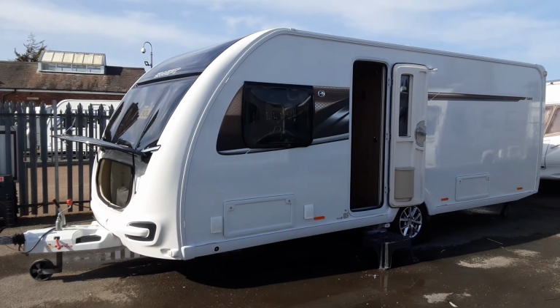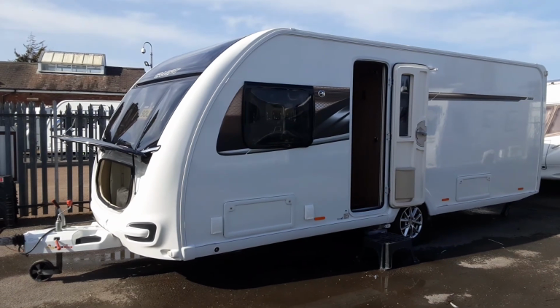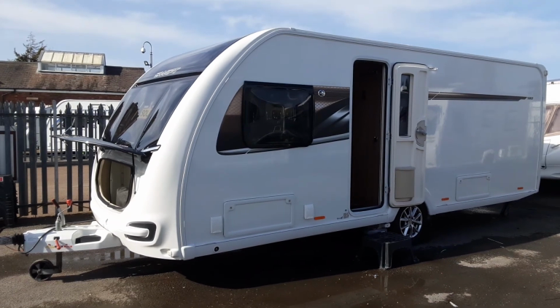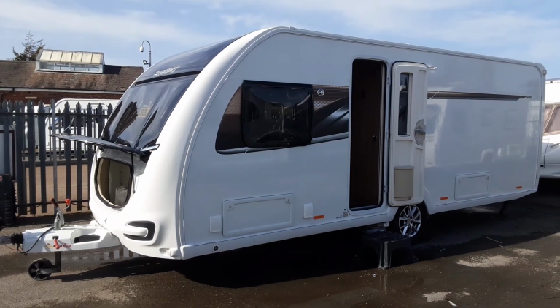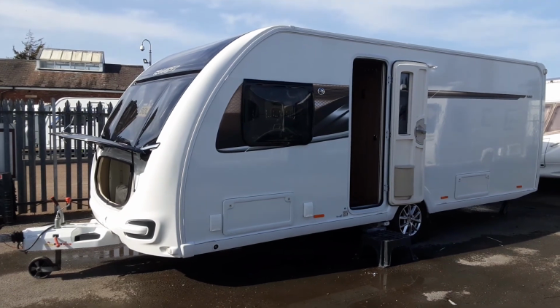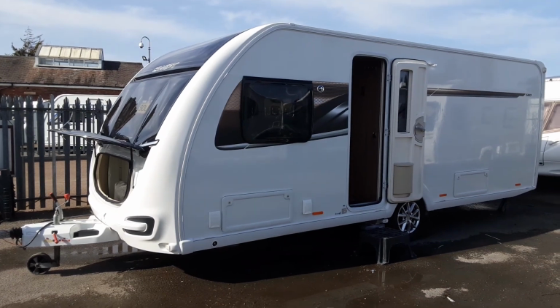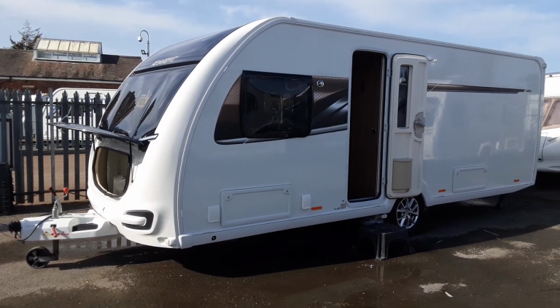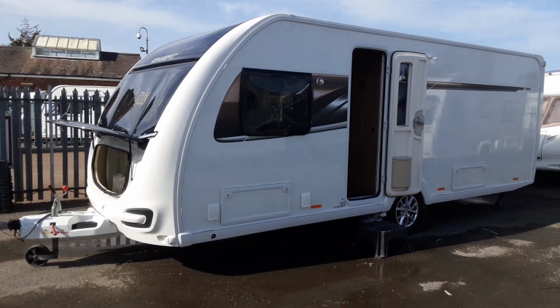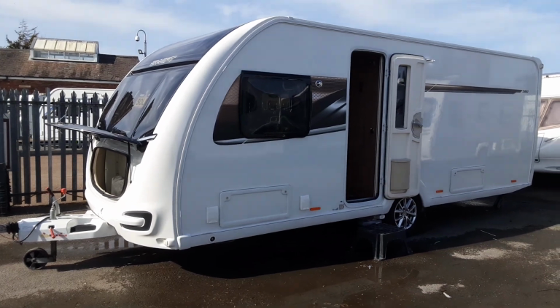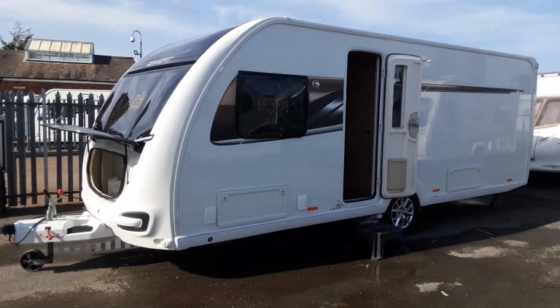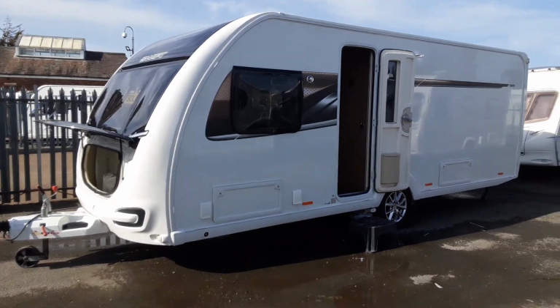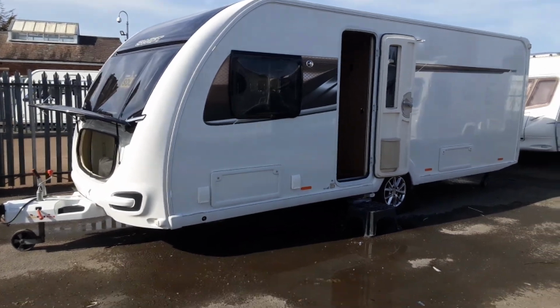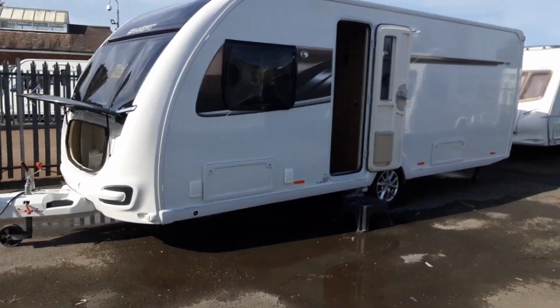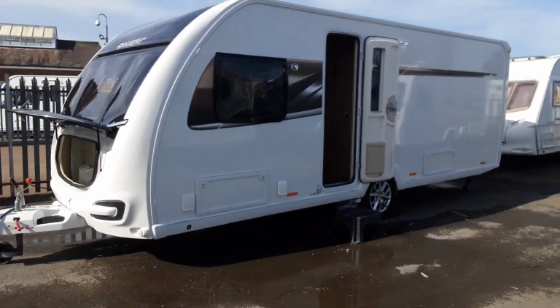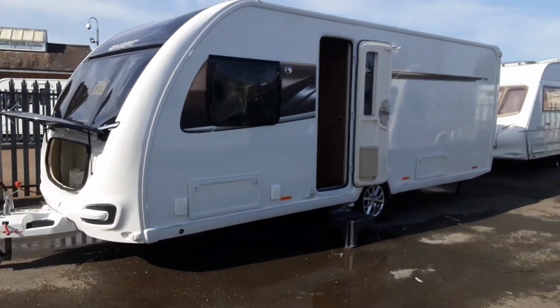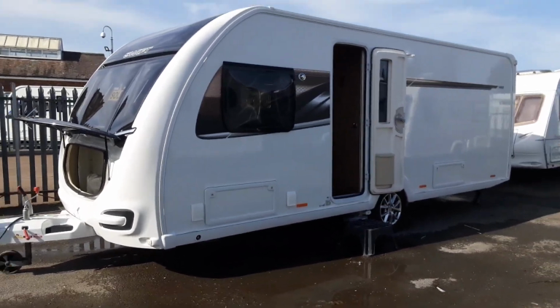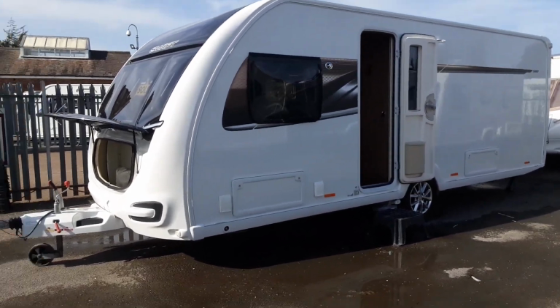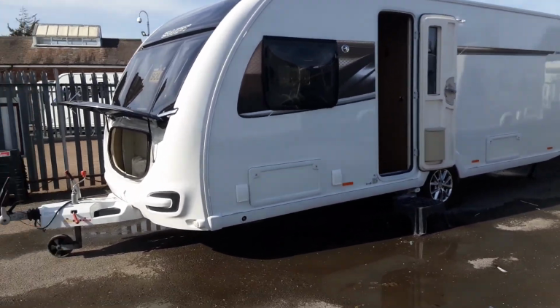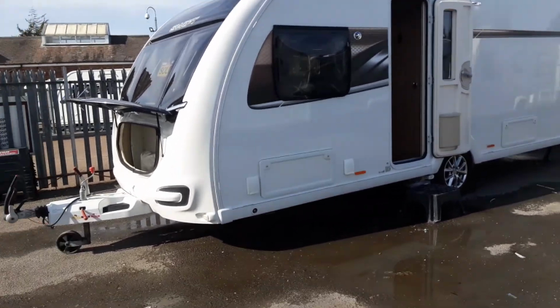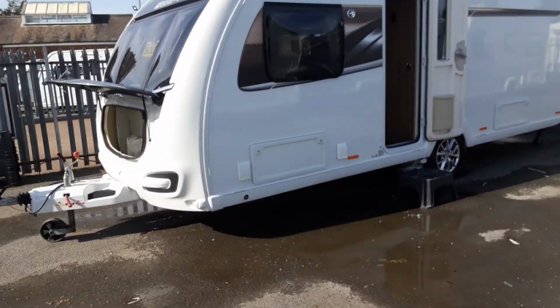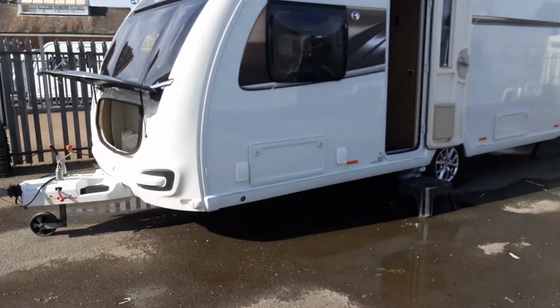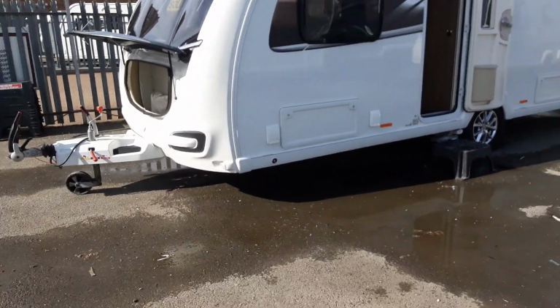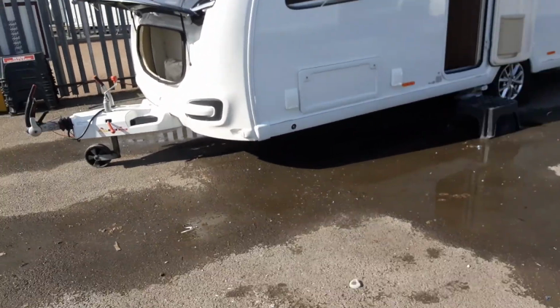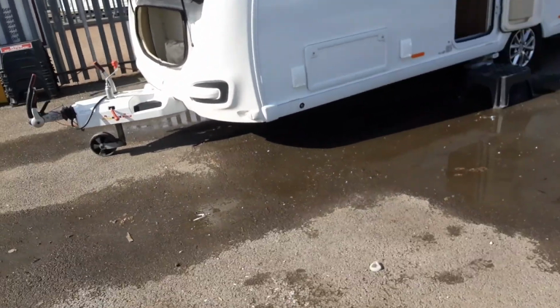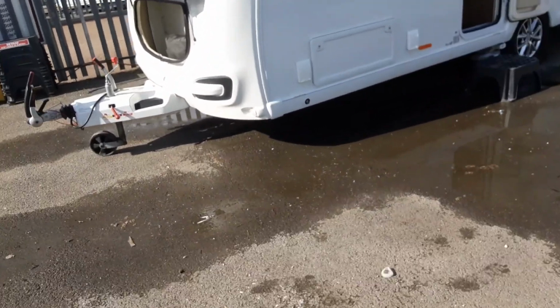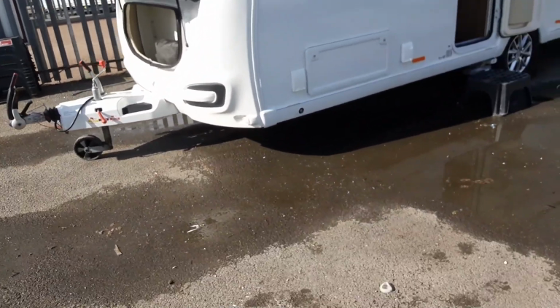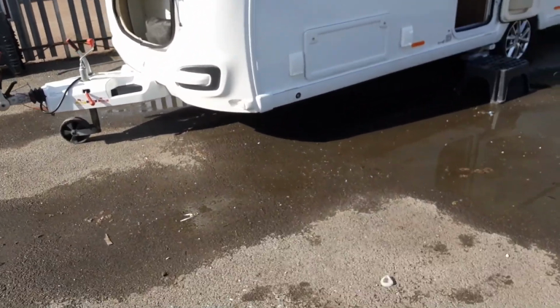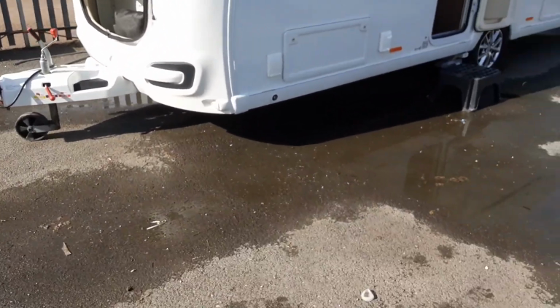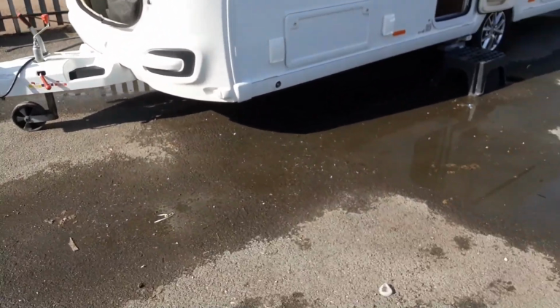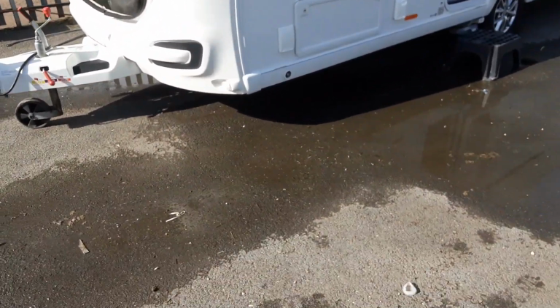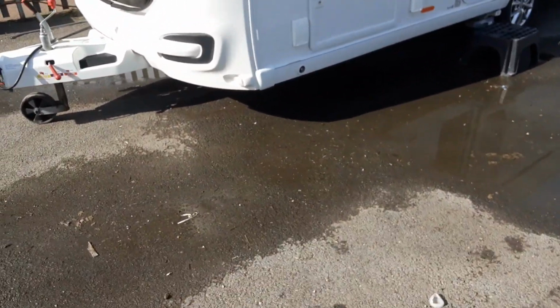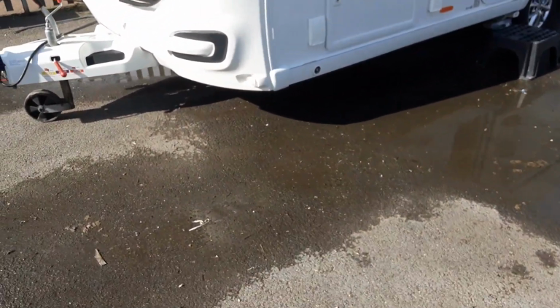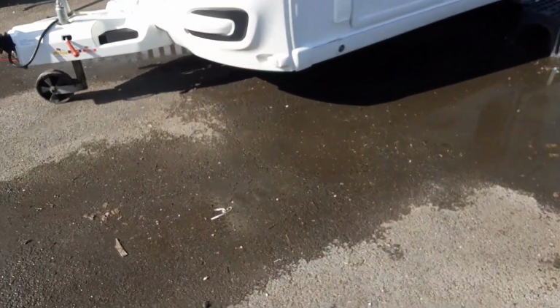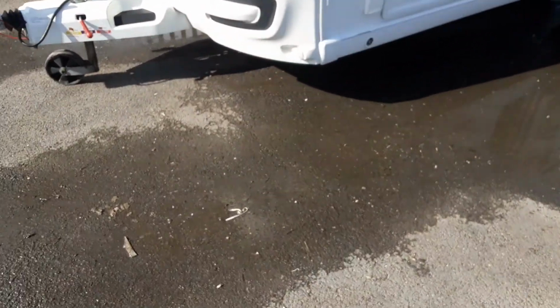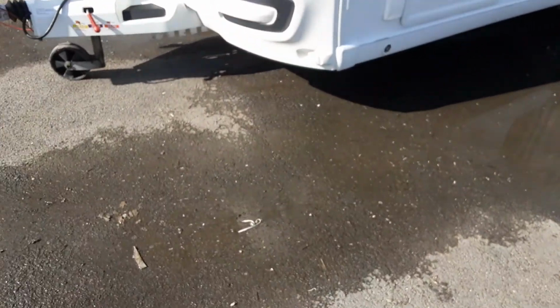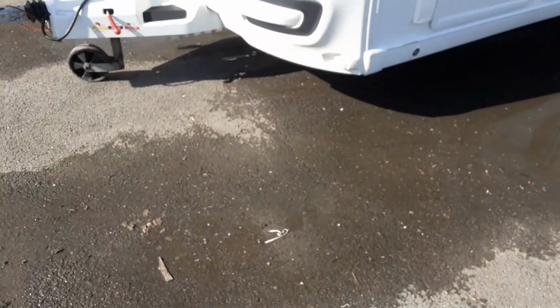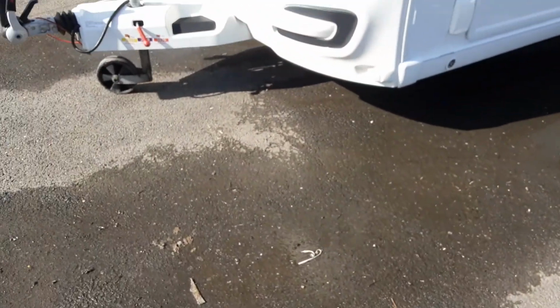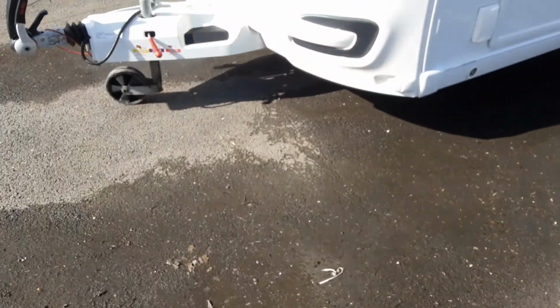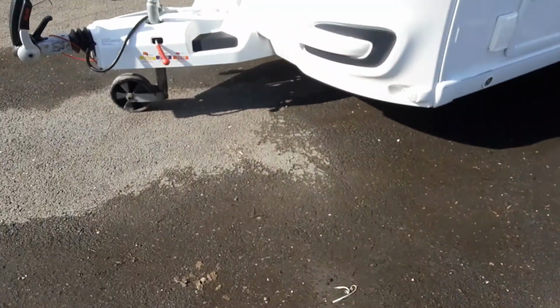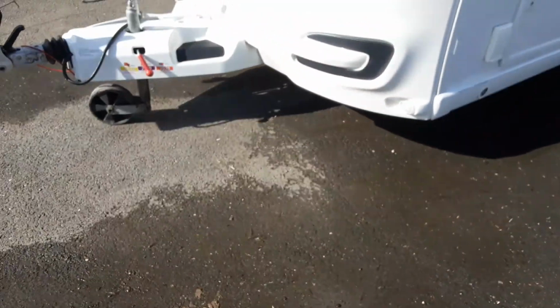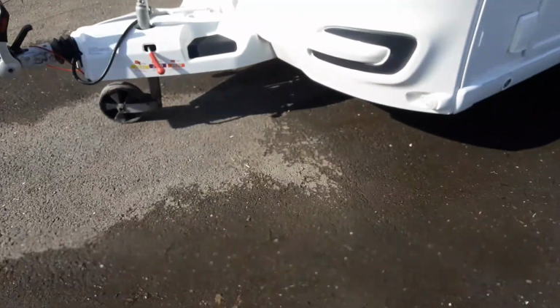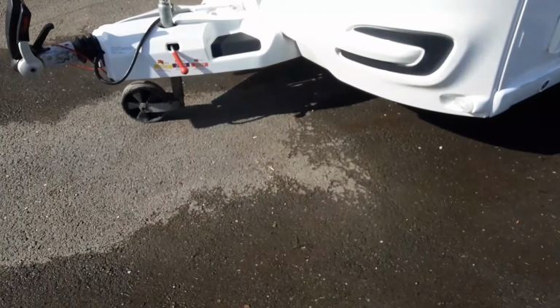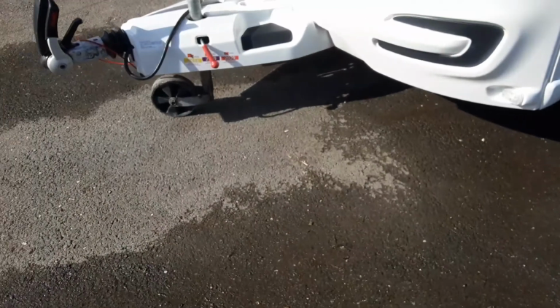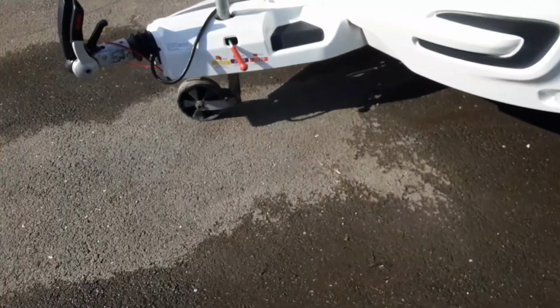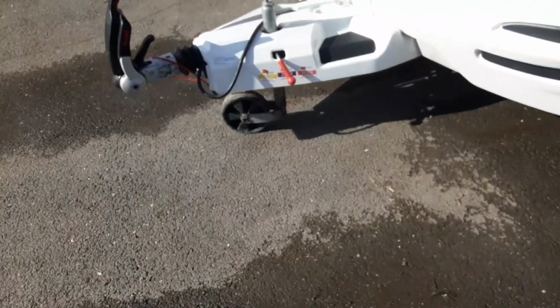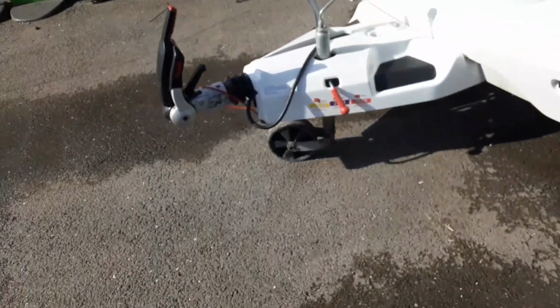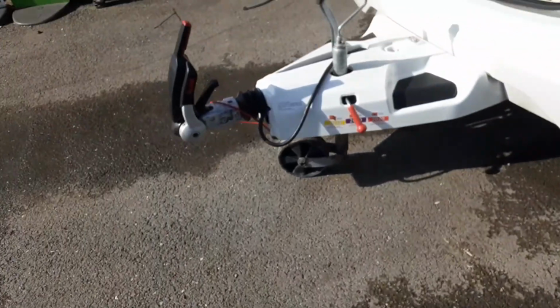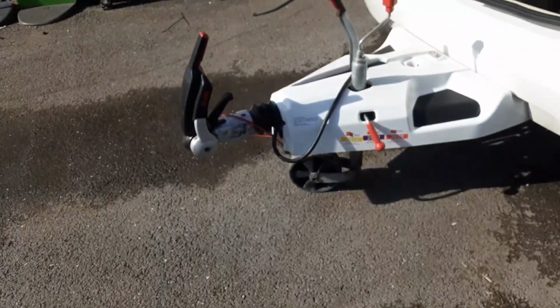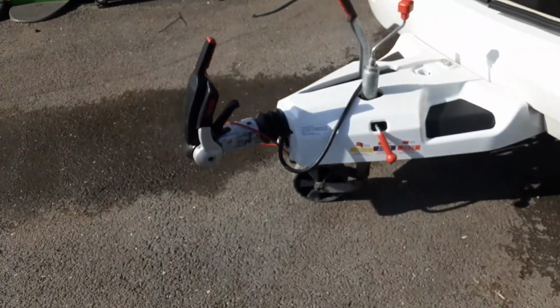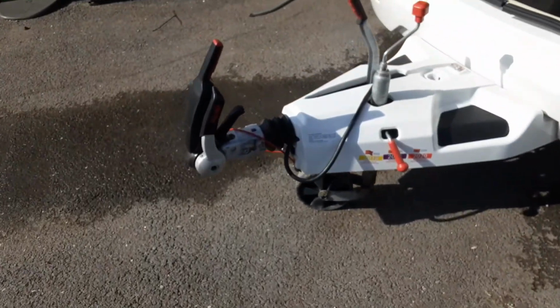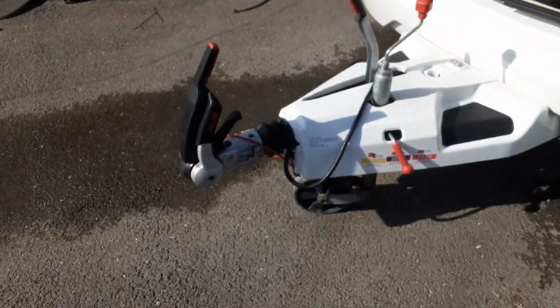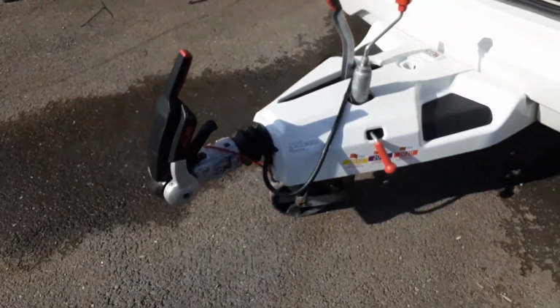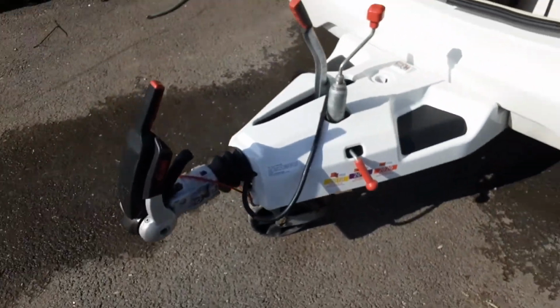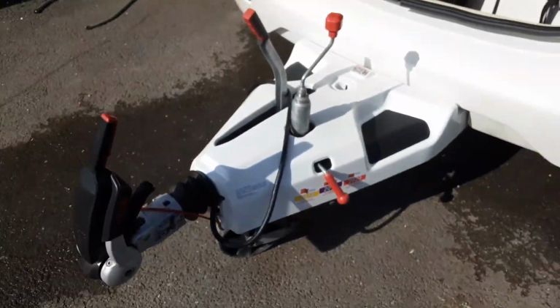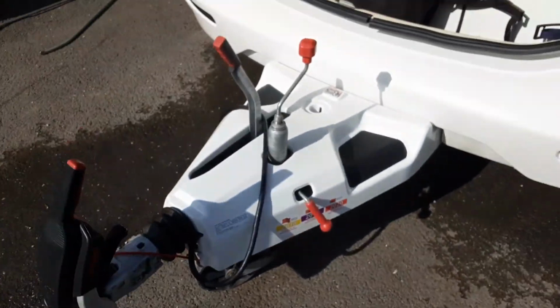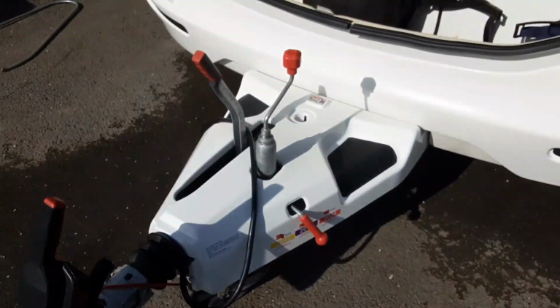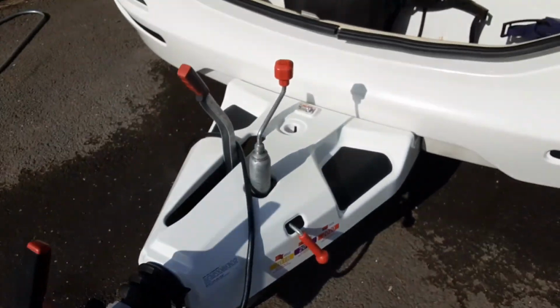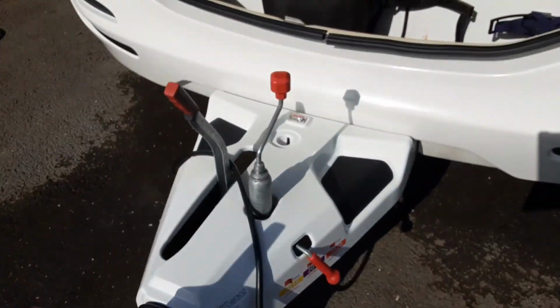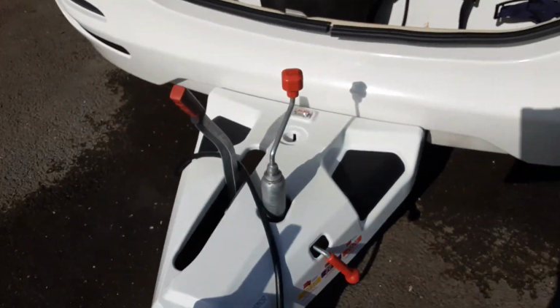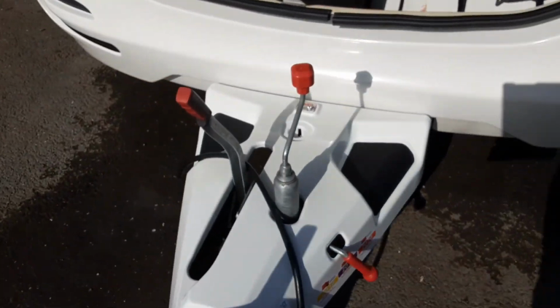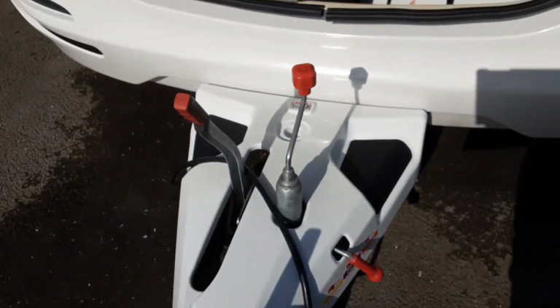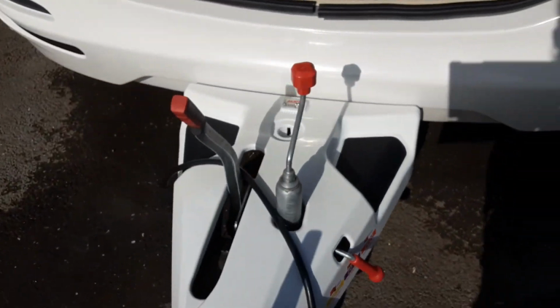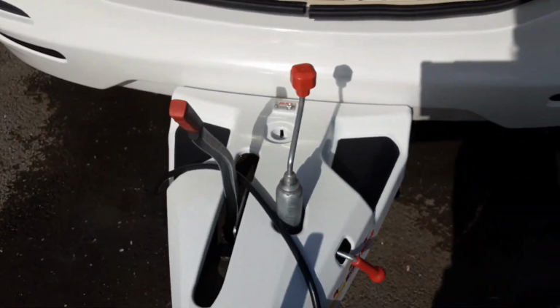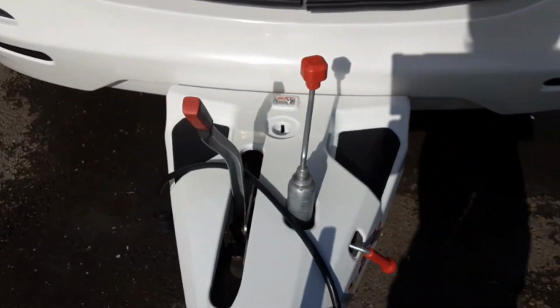This is a Swift Conqueror 580. Going to take you around the van and show you how it operates. At the front of the van you've got your hitch, jockey wheel, and handbrake.